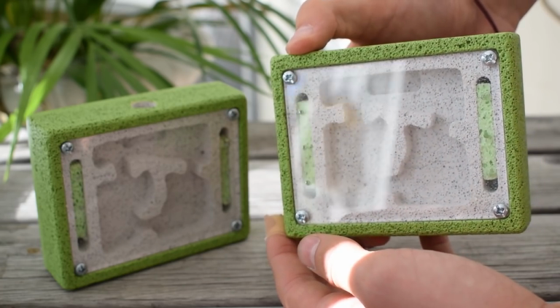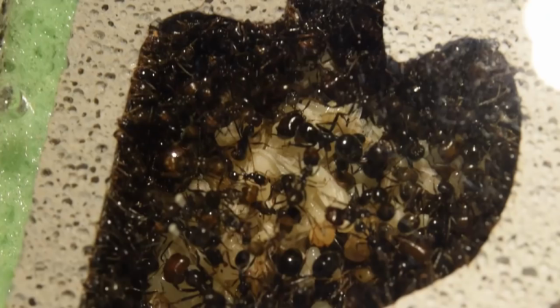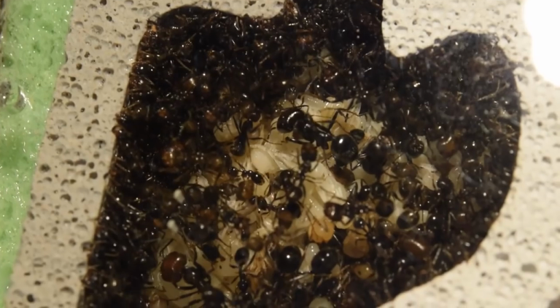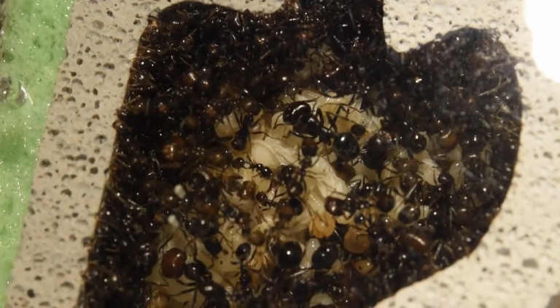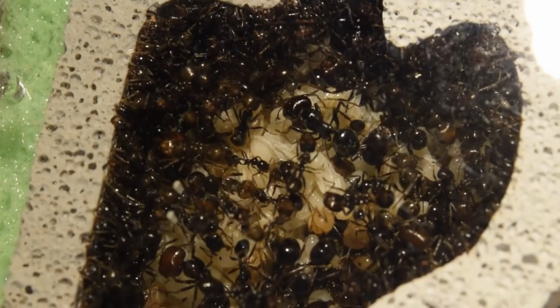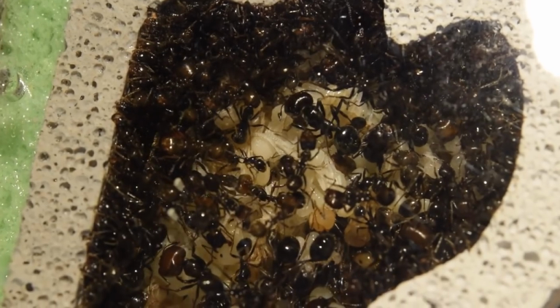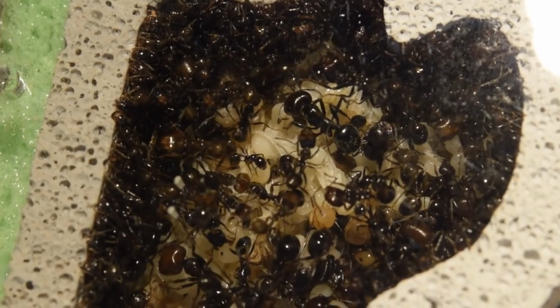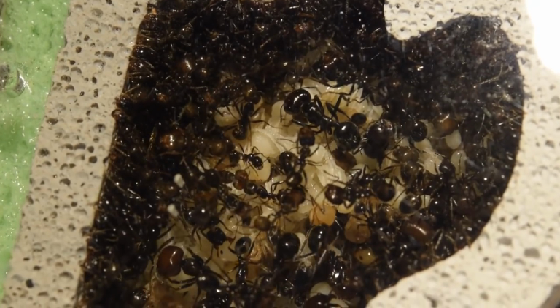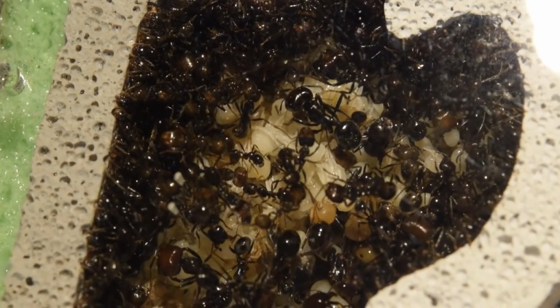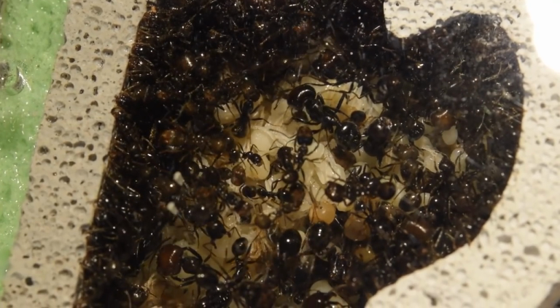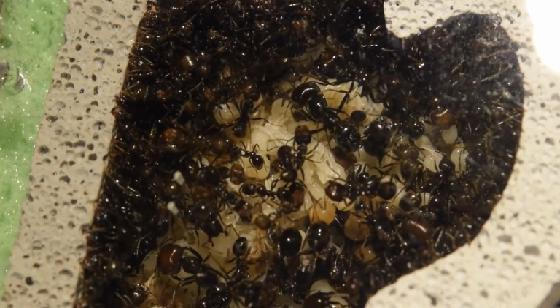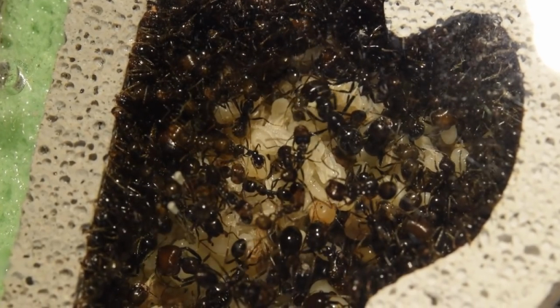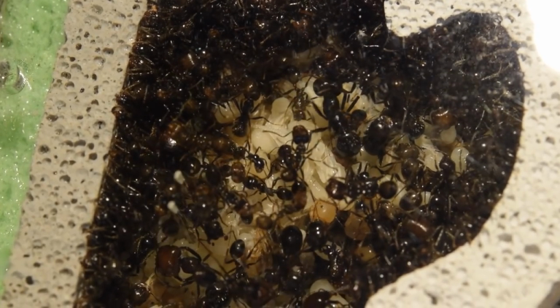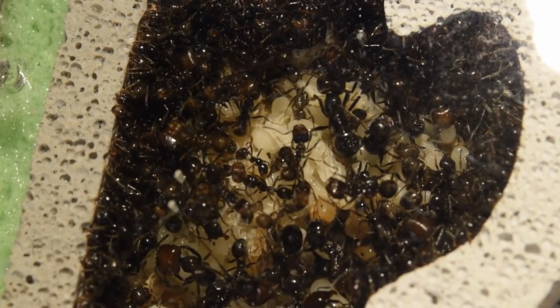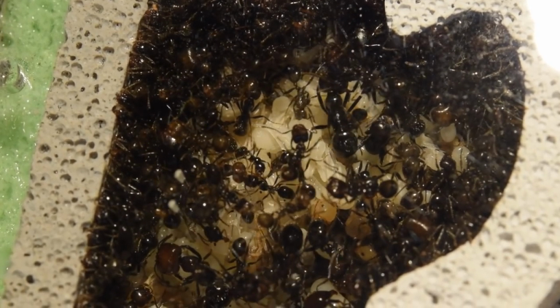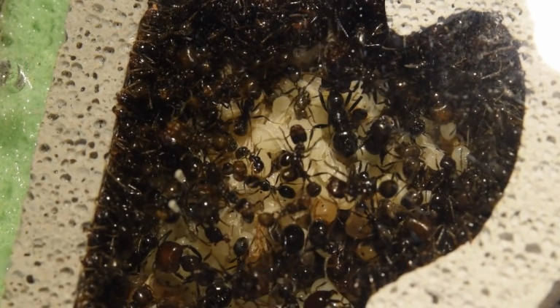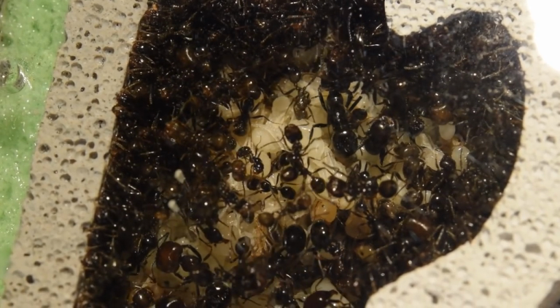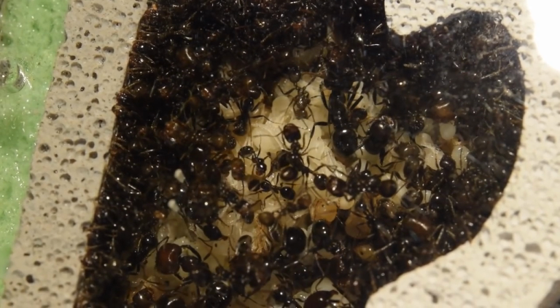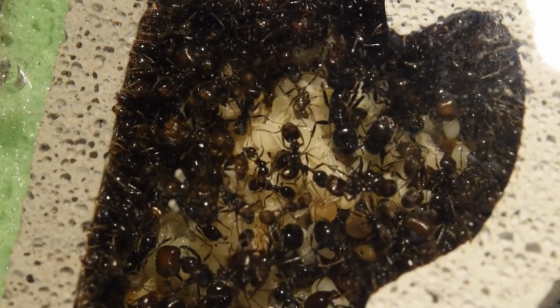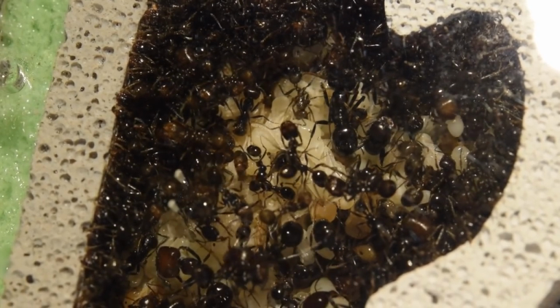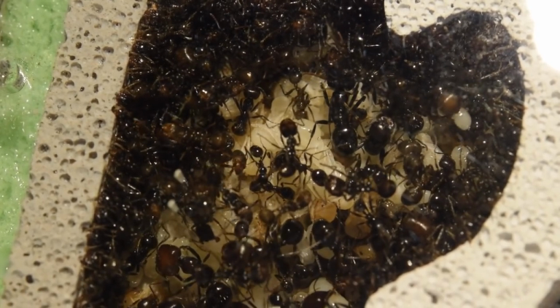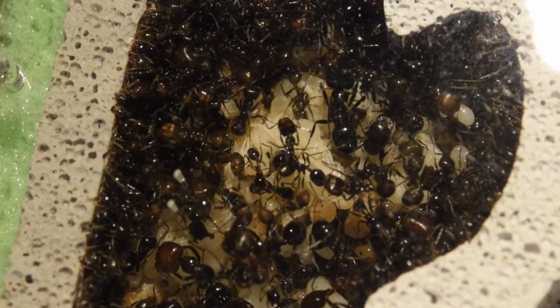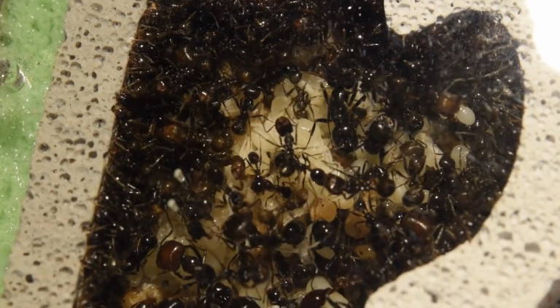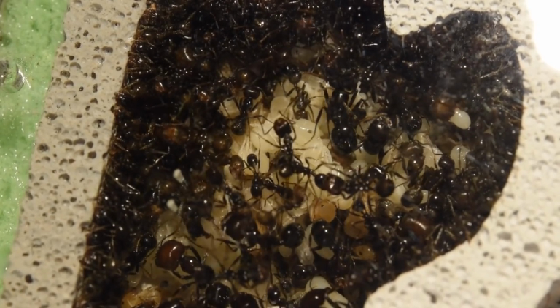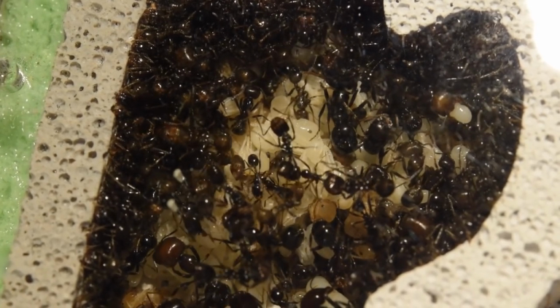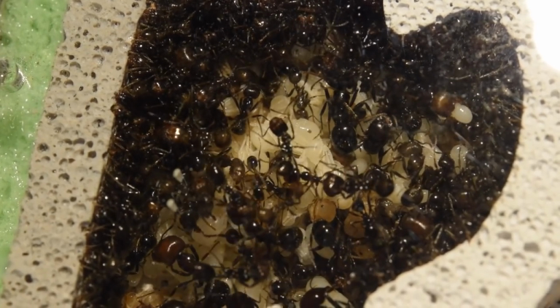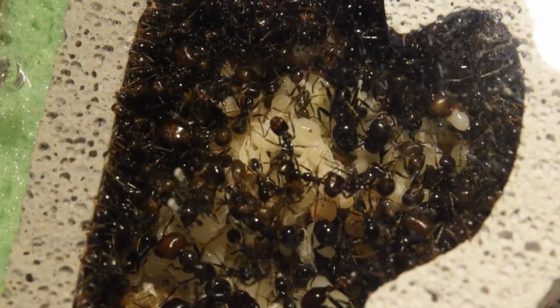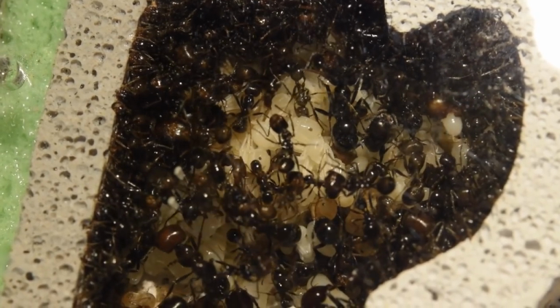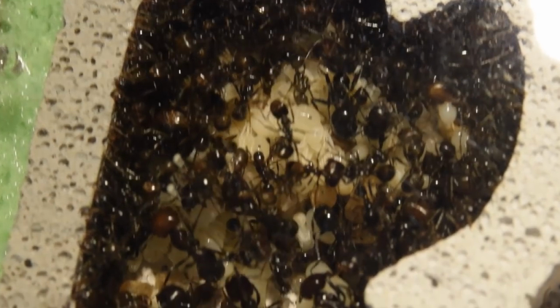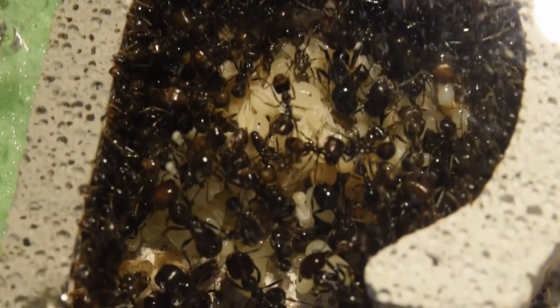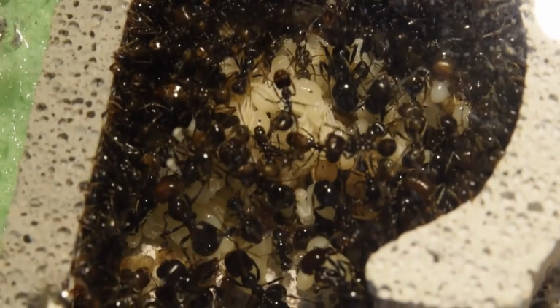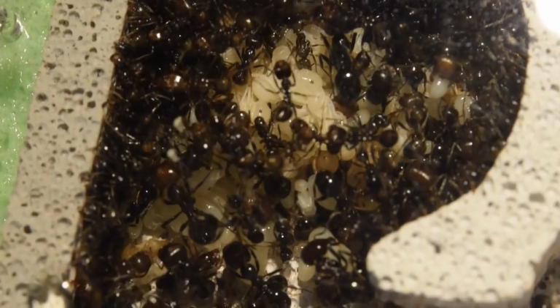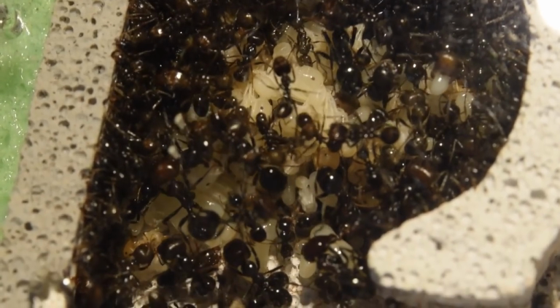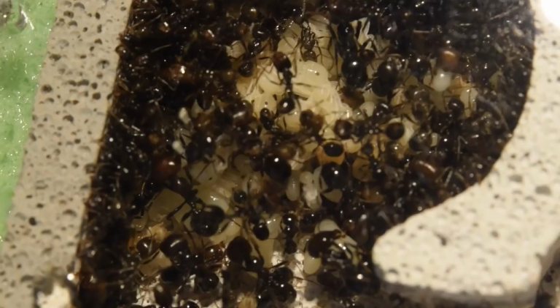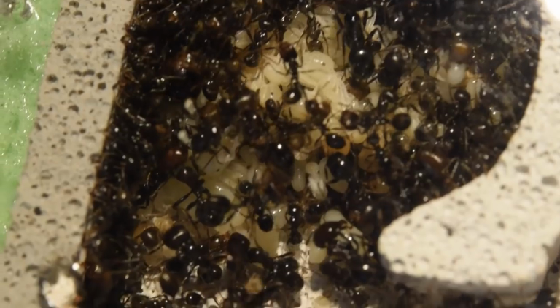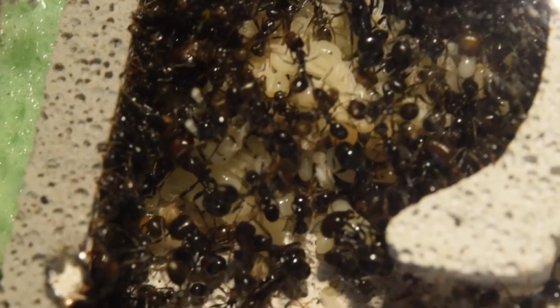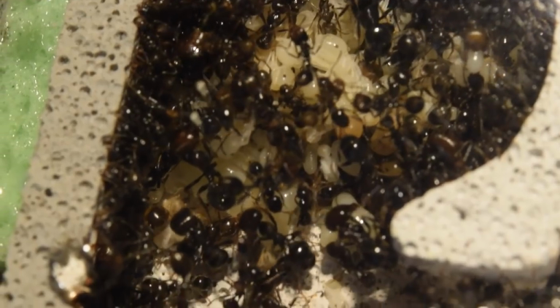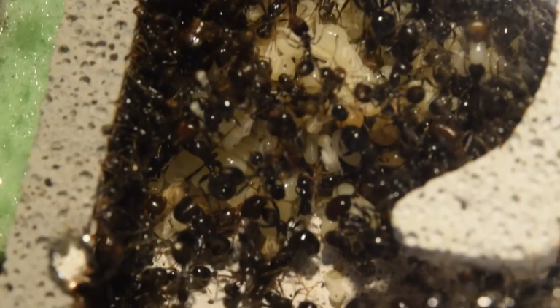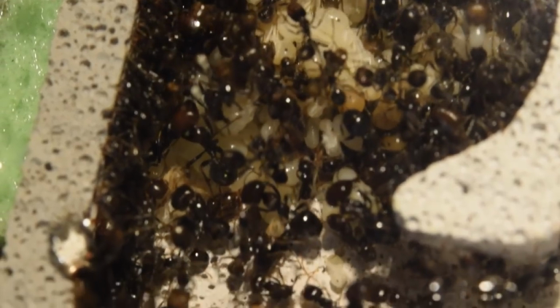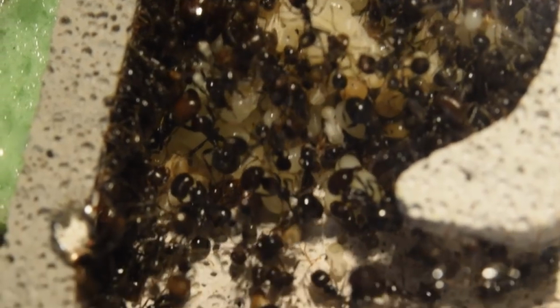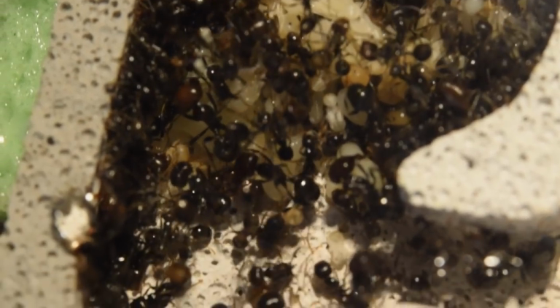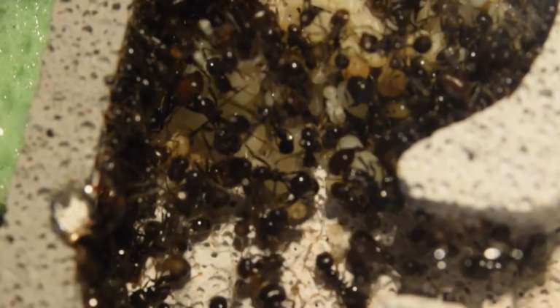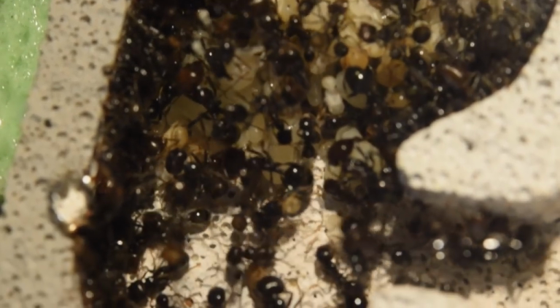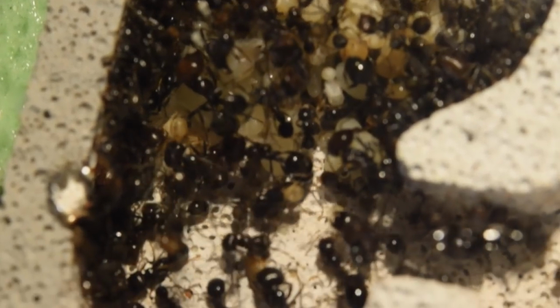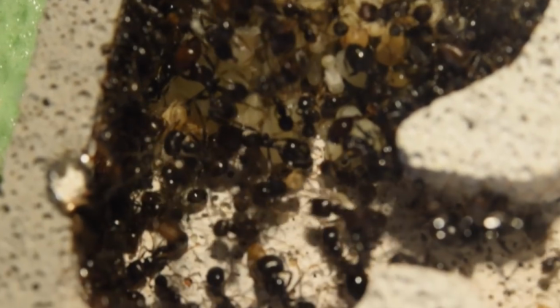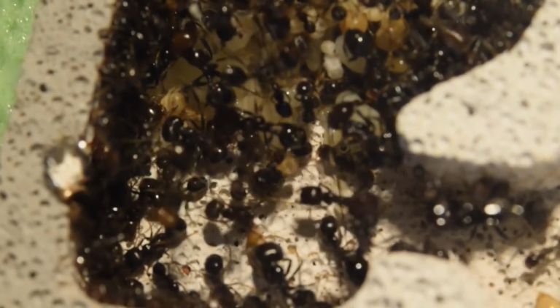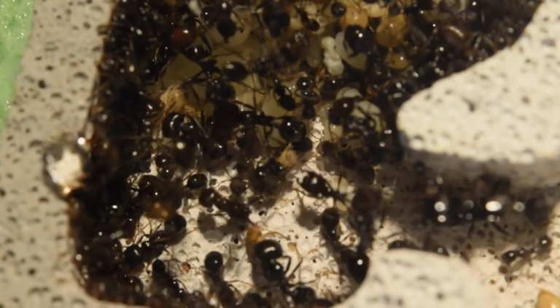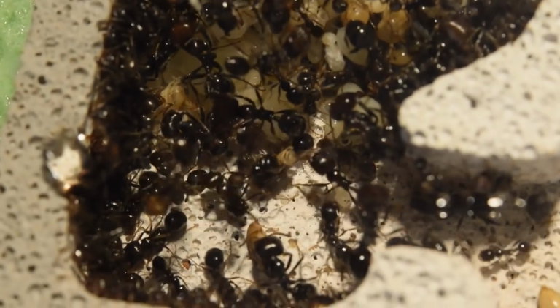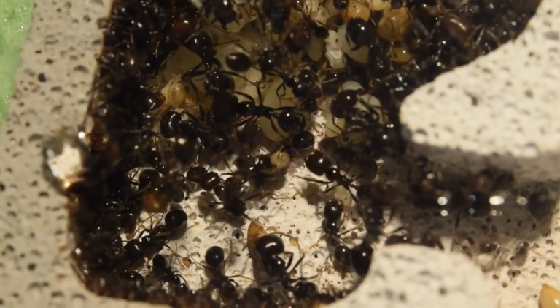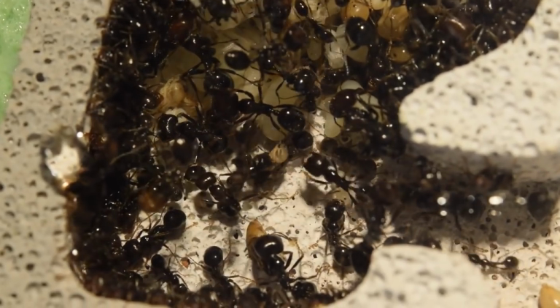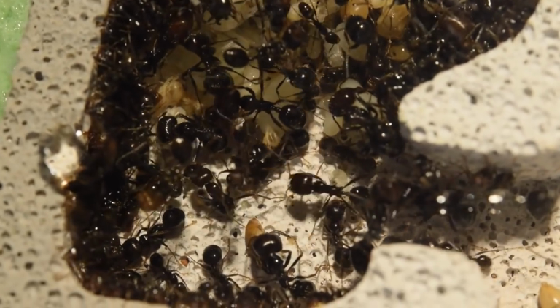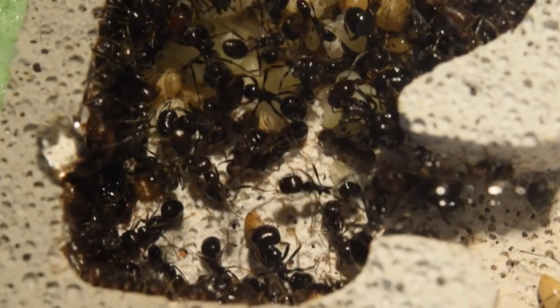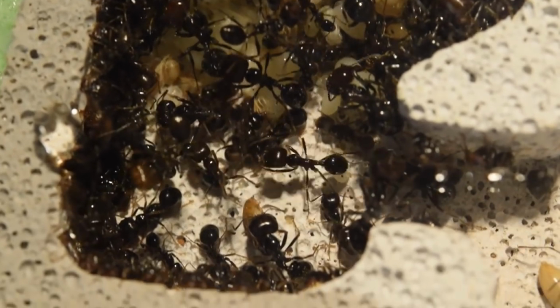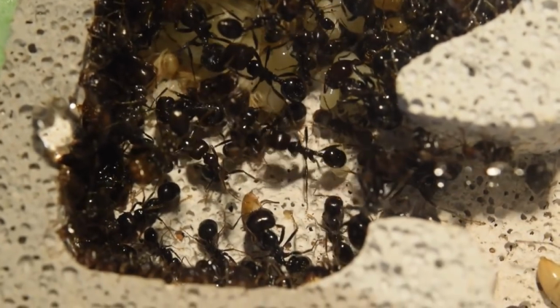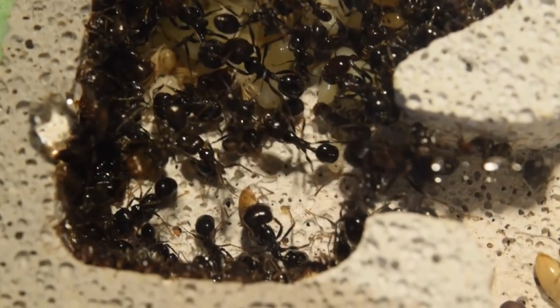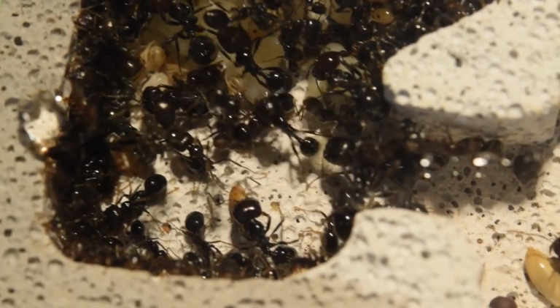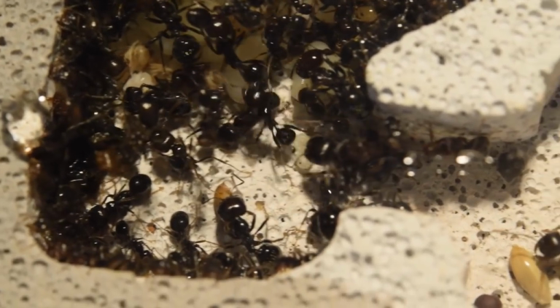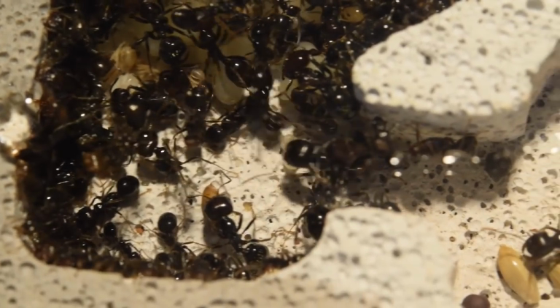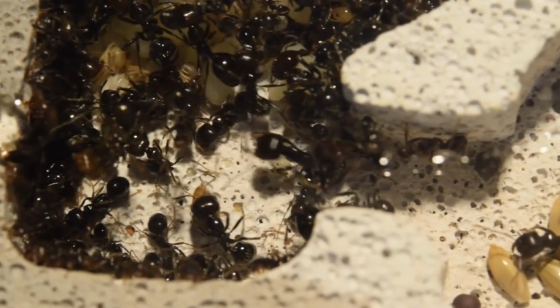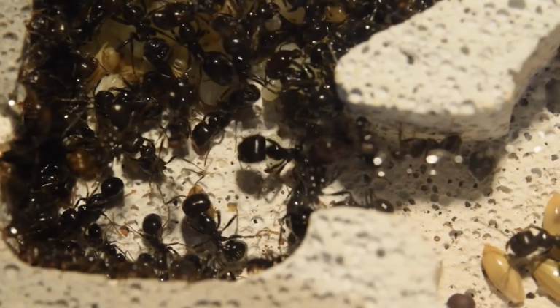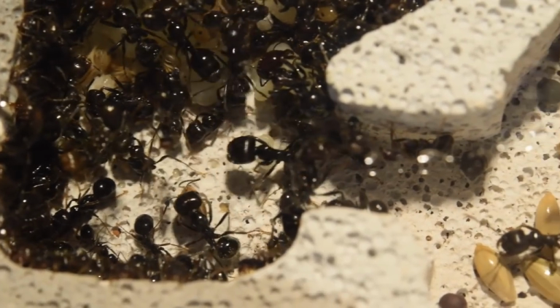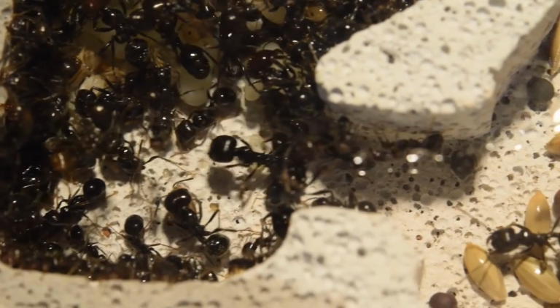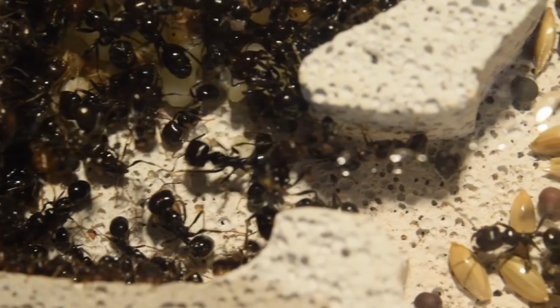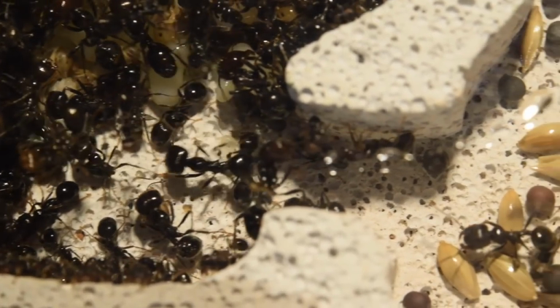Talking about keeping colonies, in the next video or so I will introduce my Messor colony to this awesome nest and Outworld, so stay tuned for that.